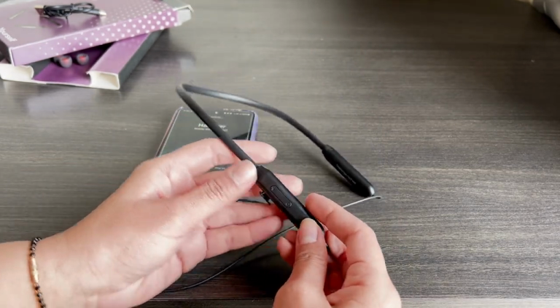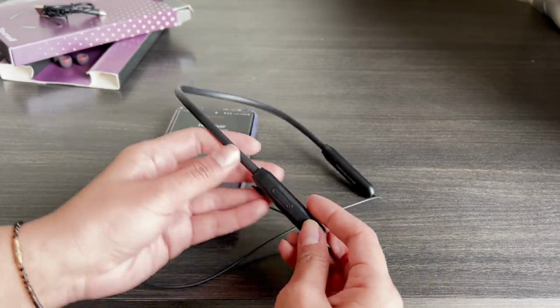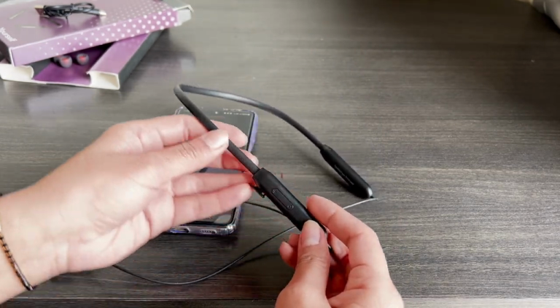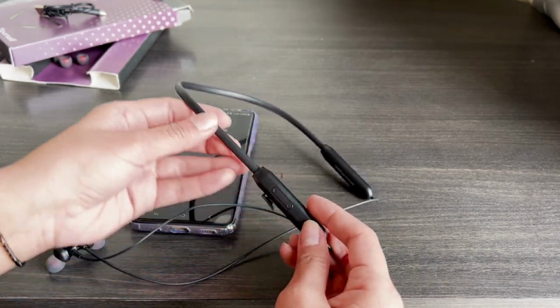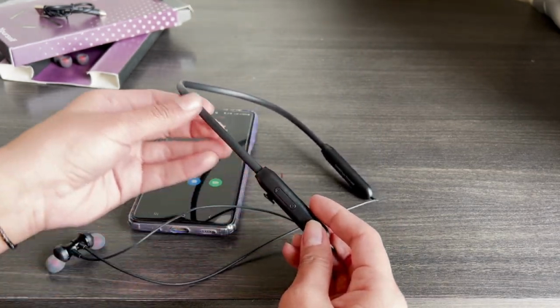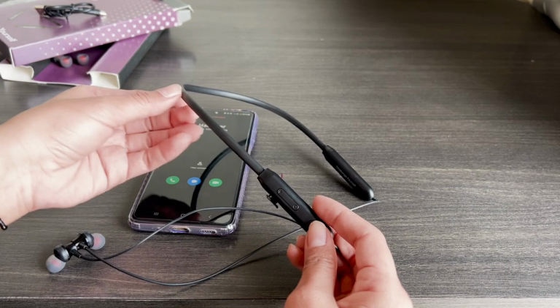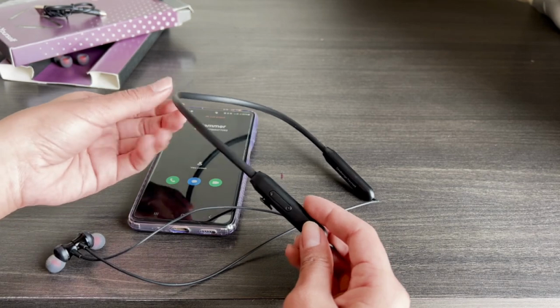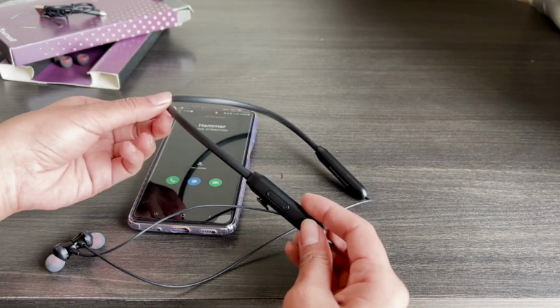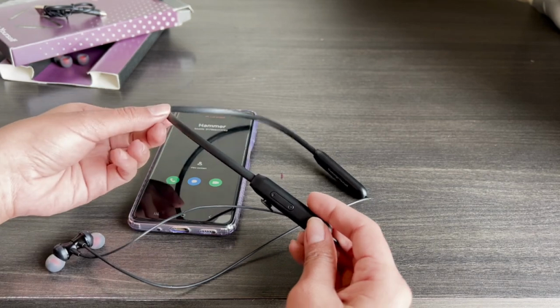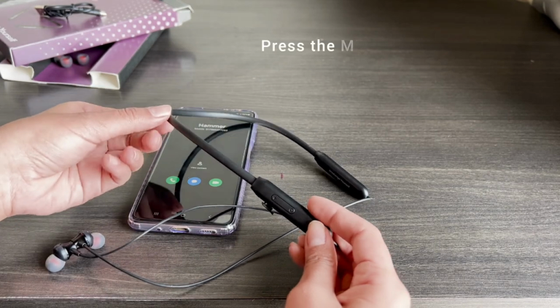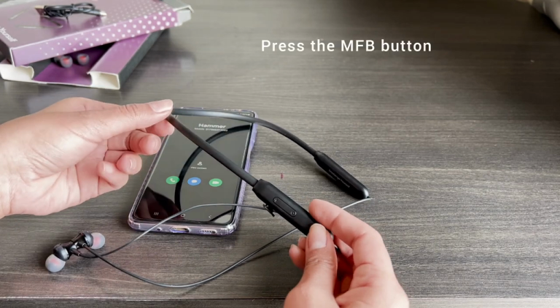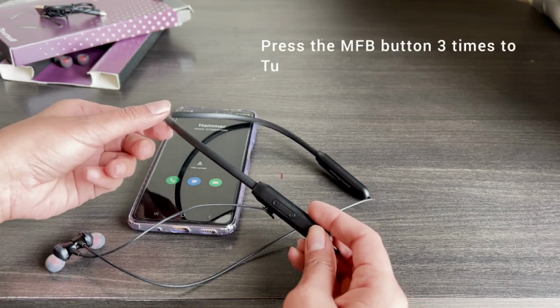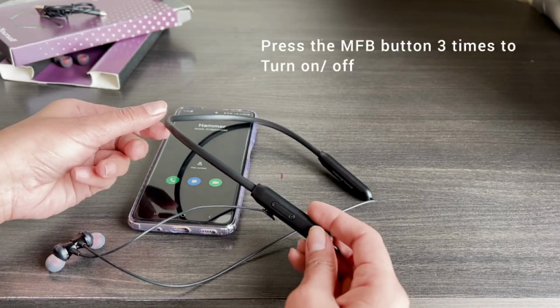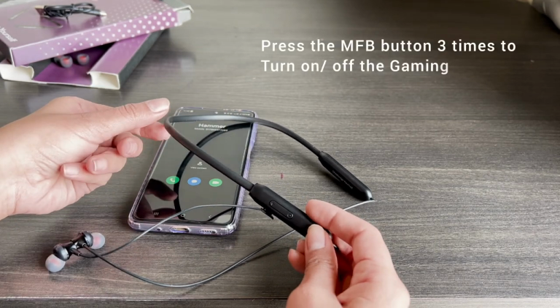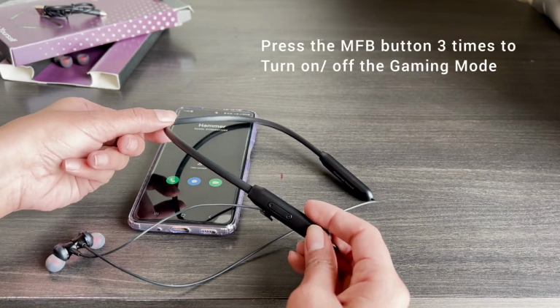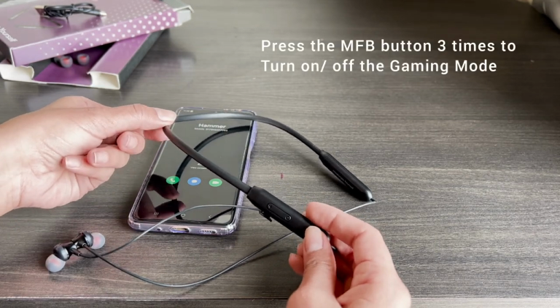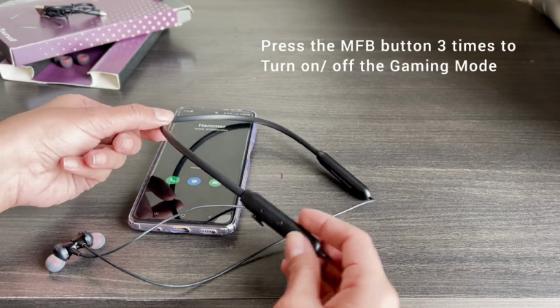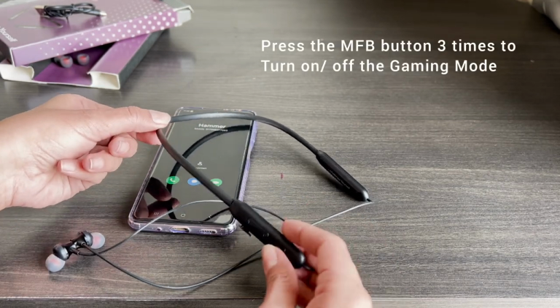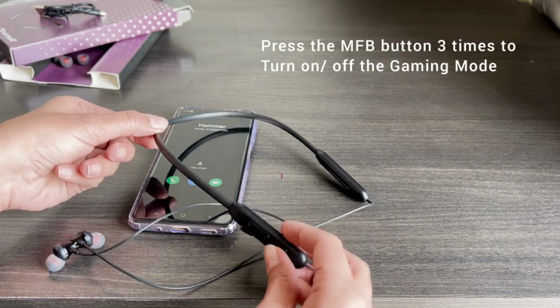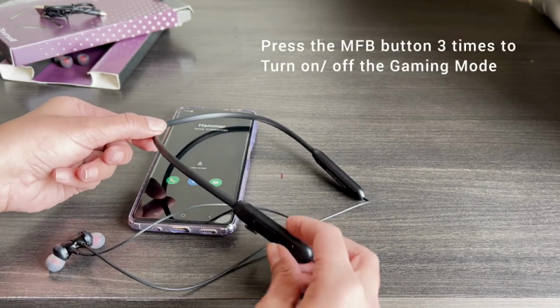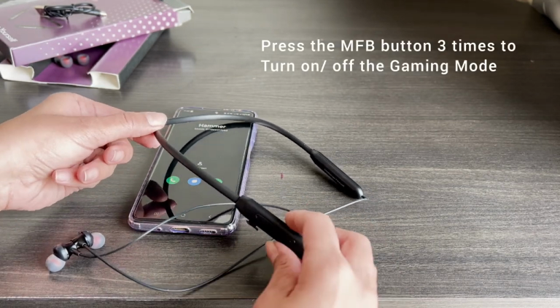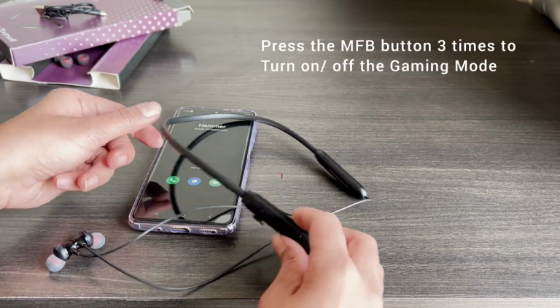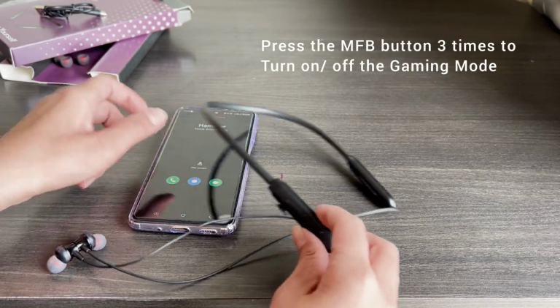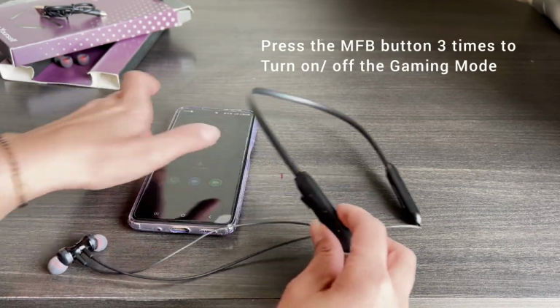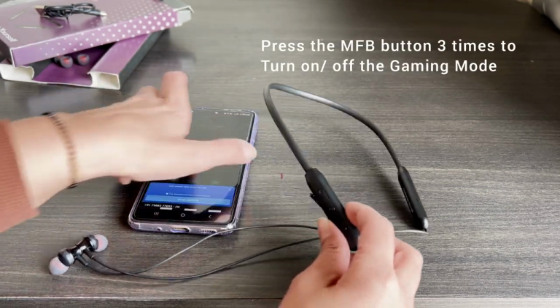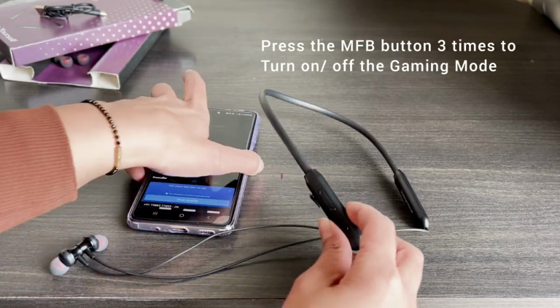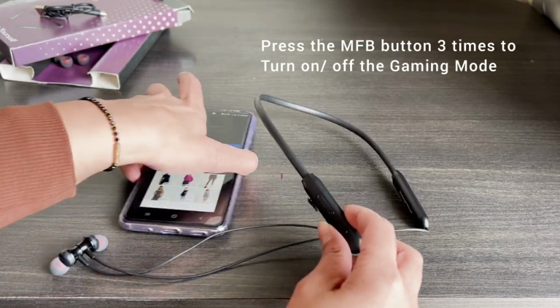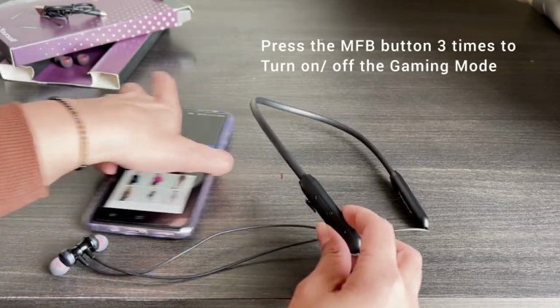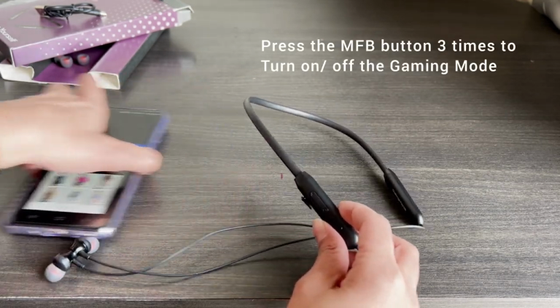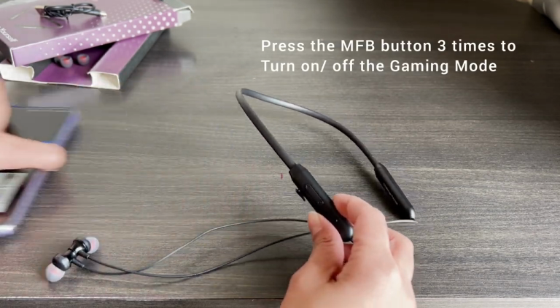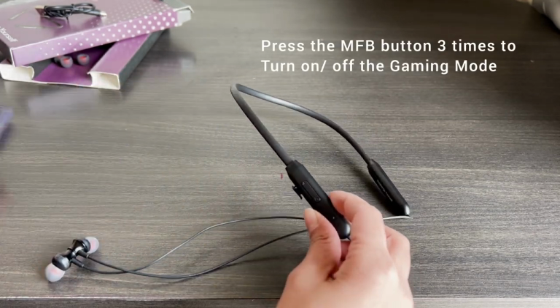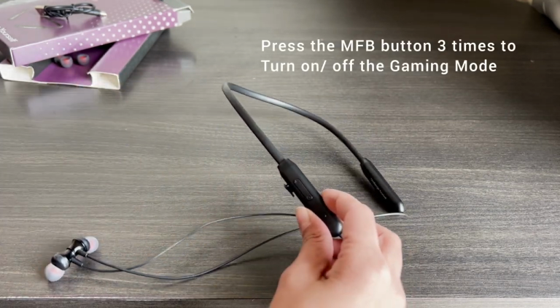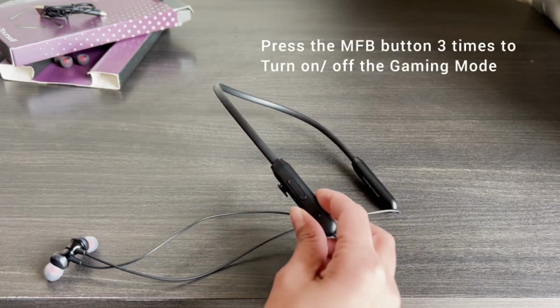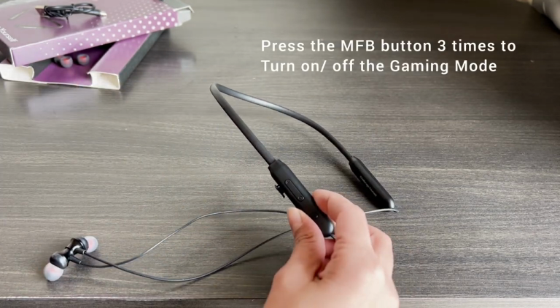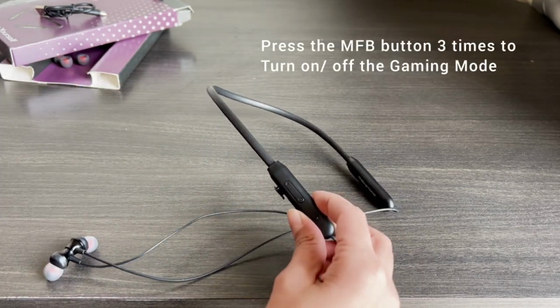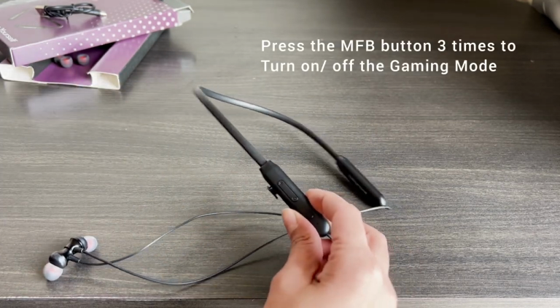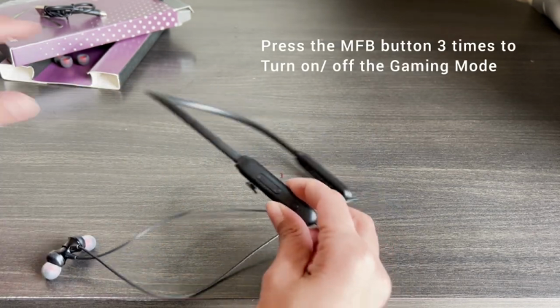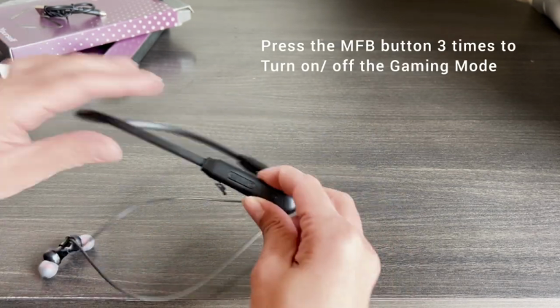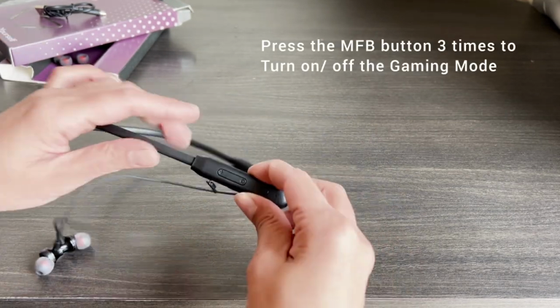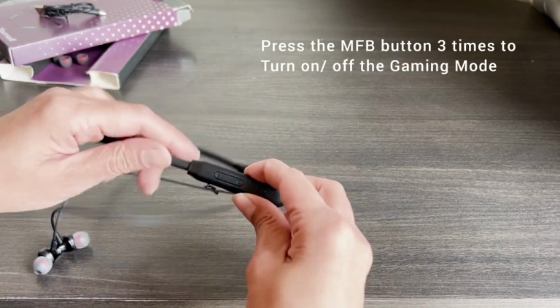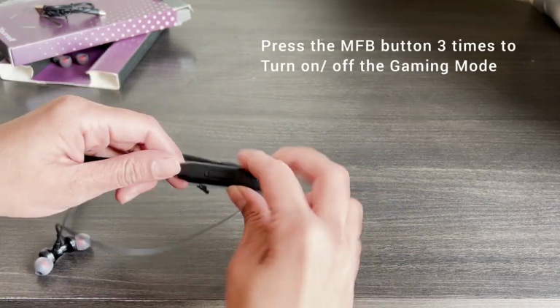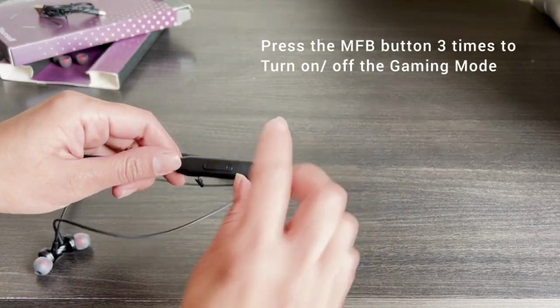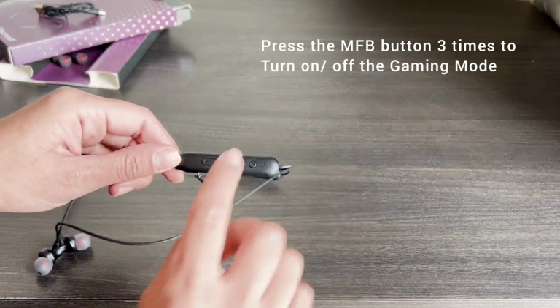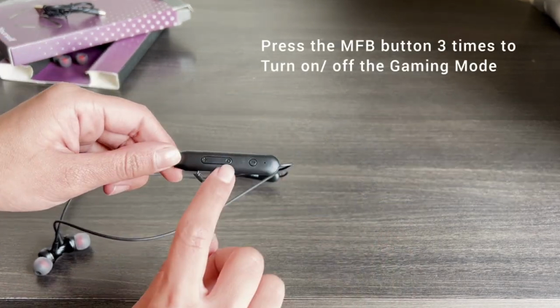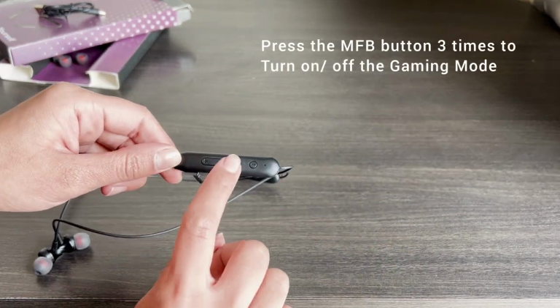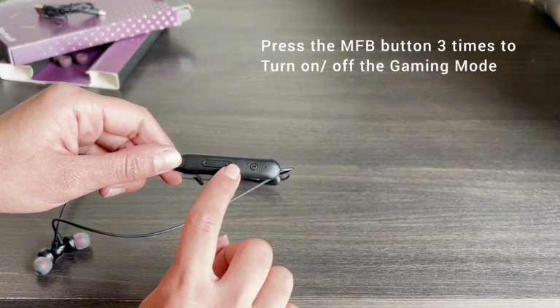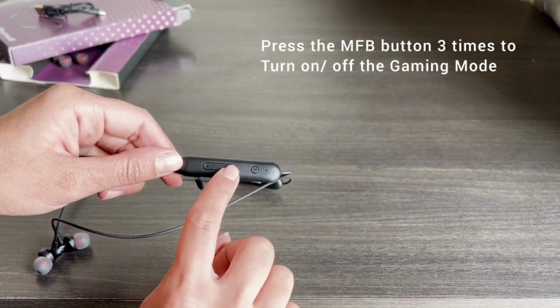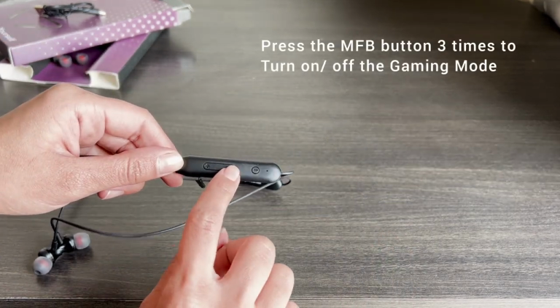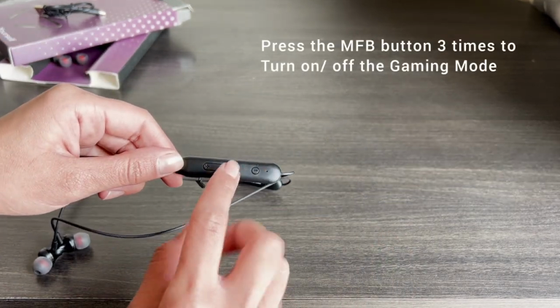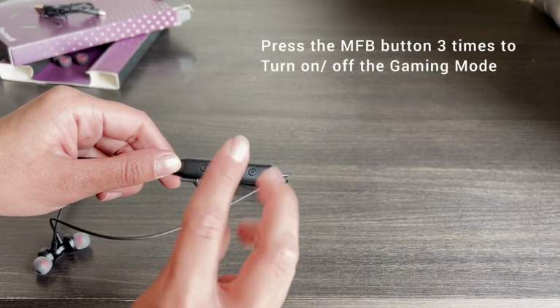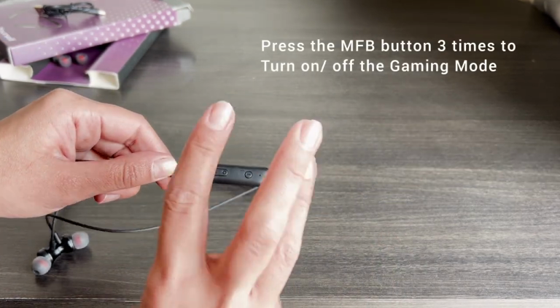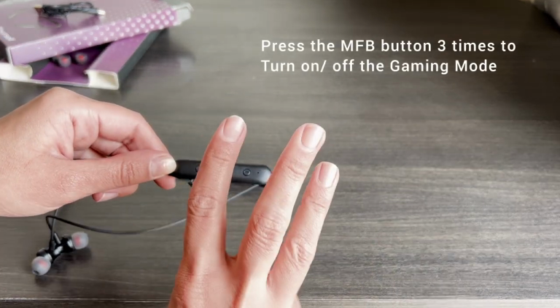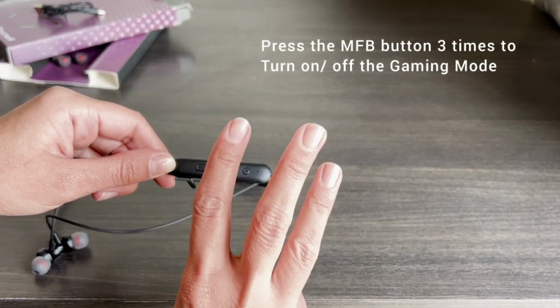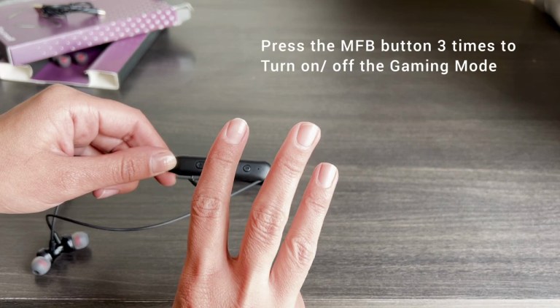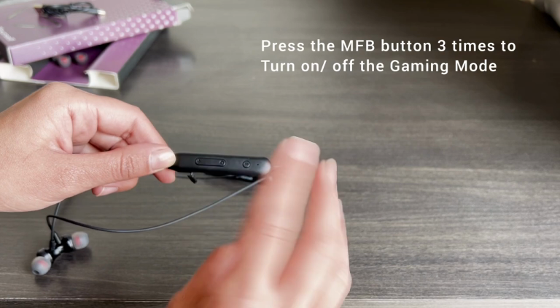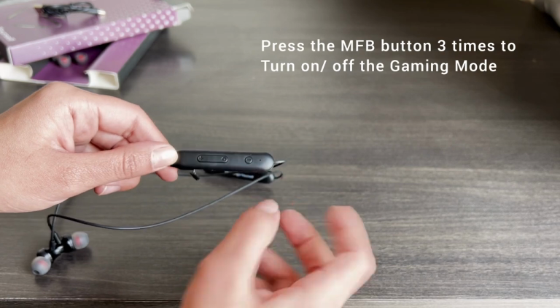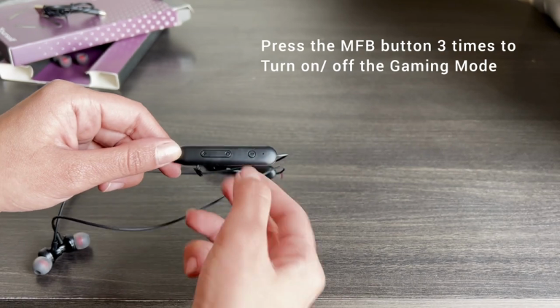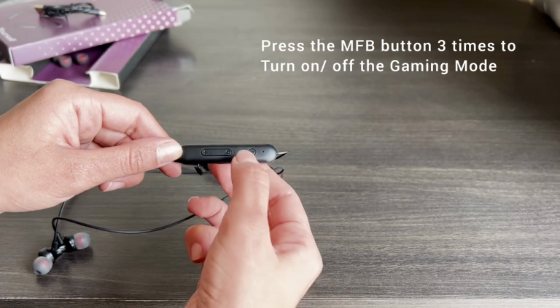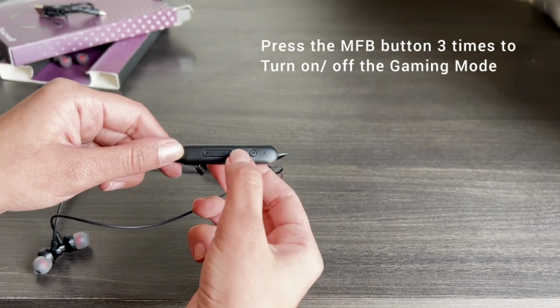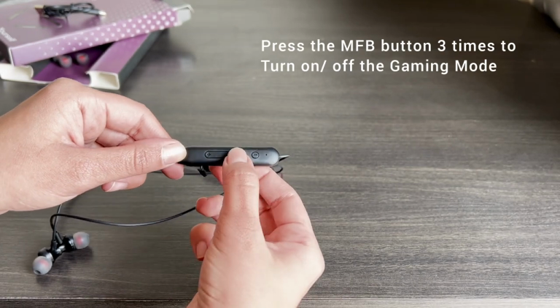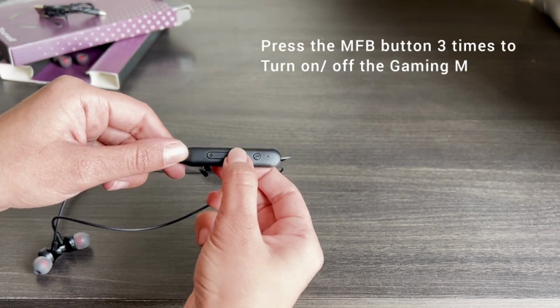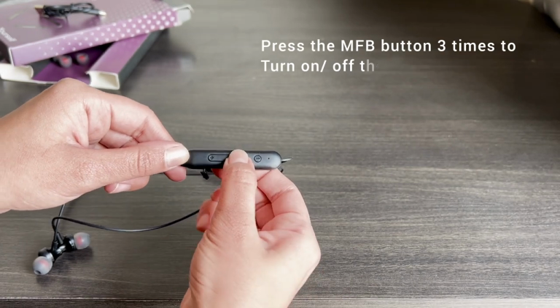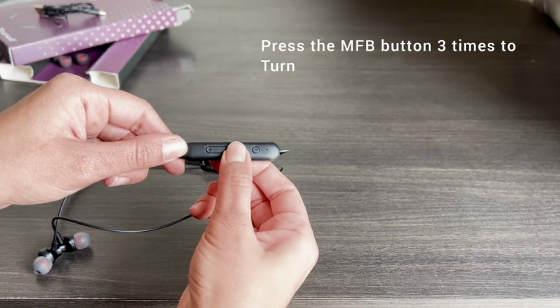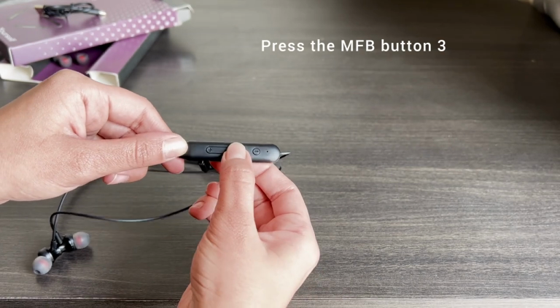To turn the gaming mode on or off, press the MFB button 3 times.